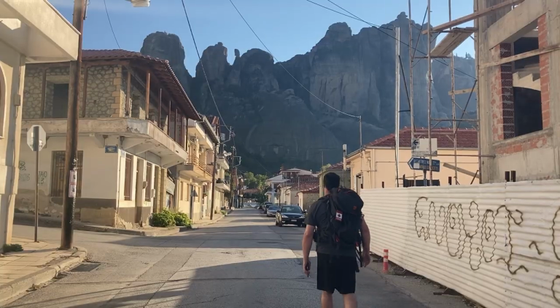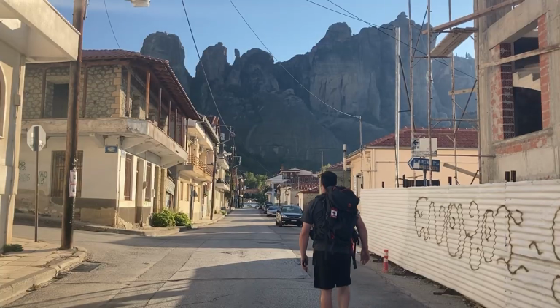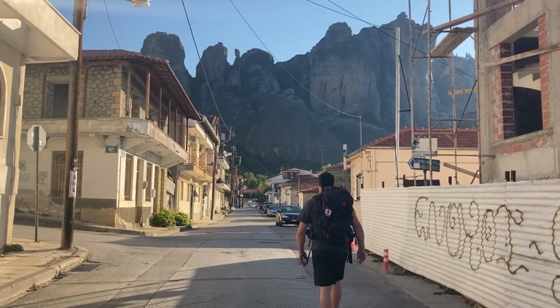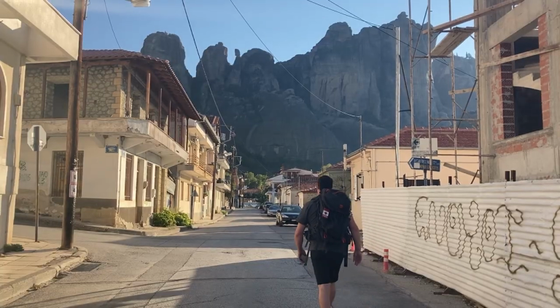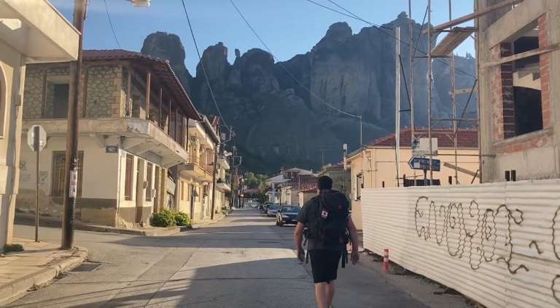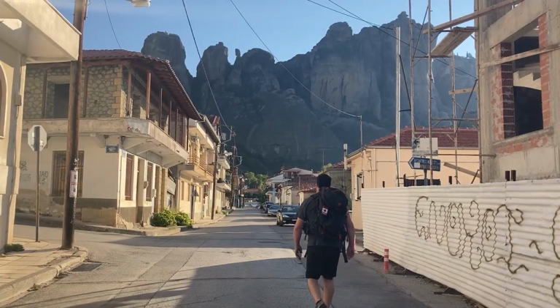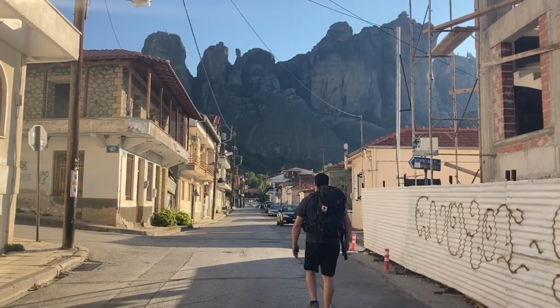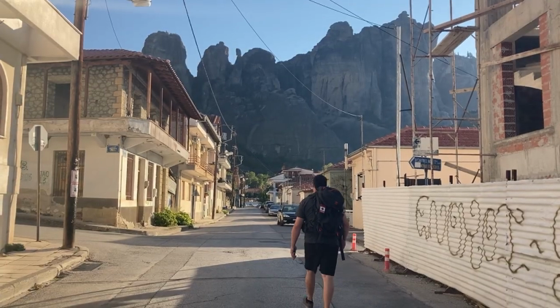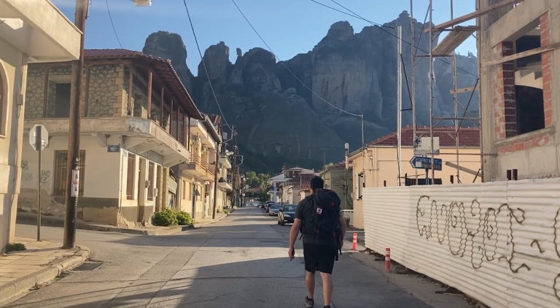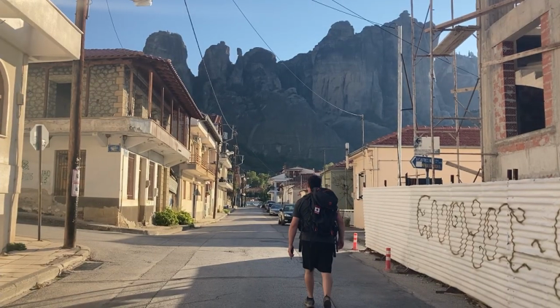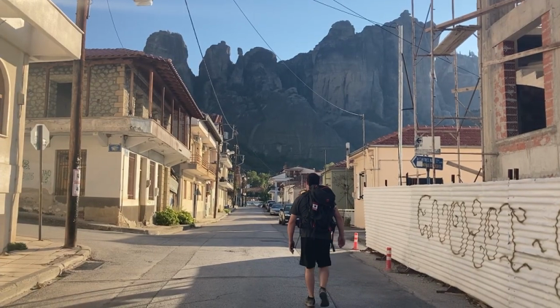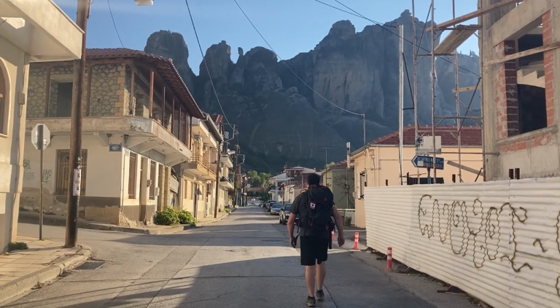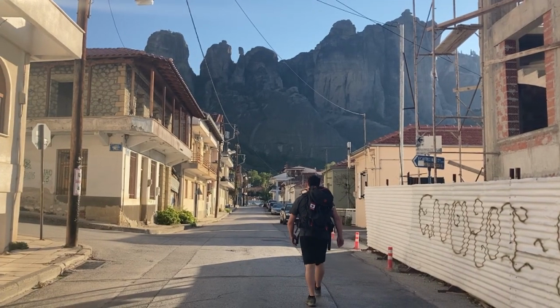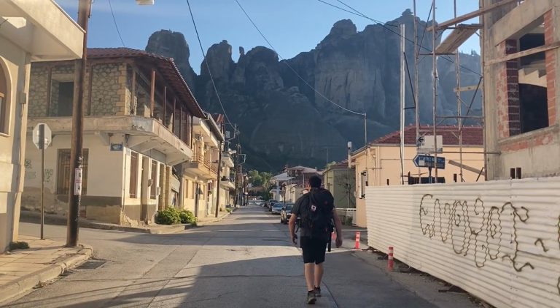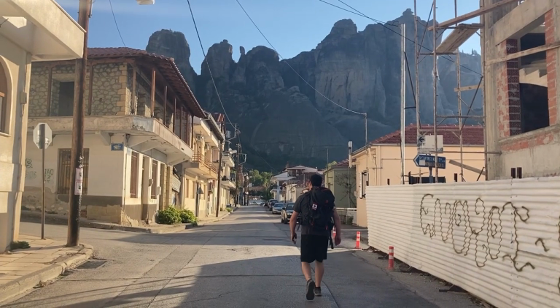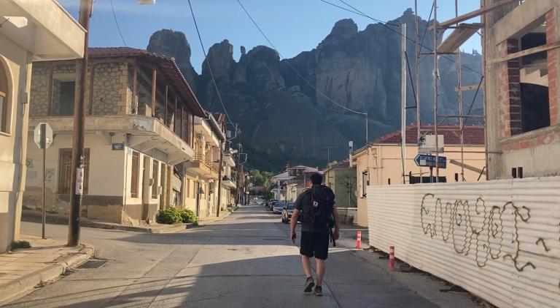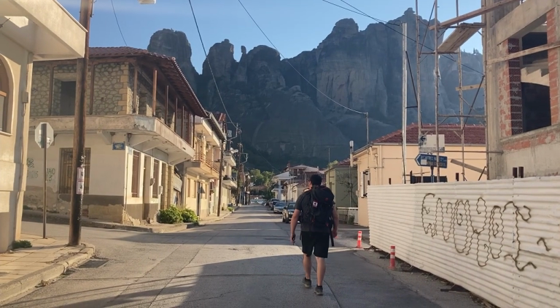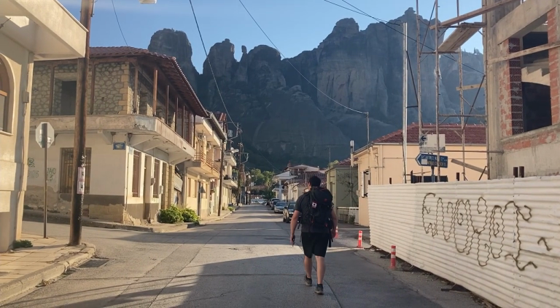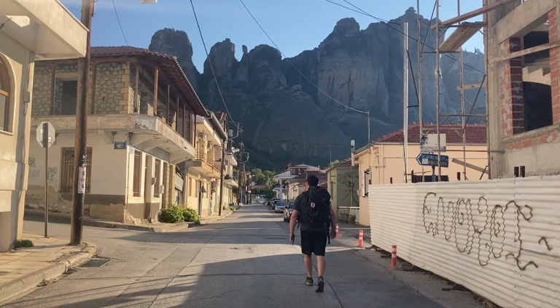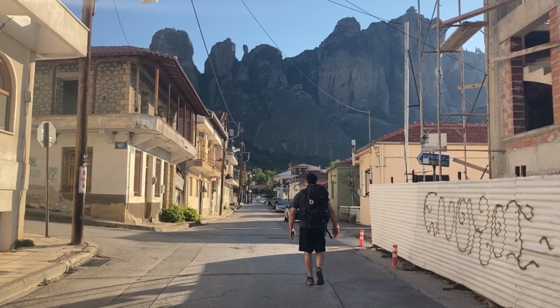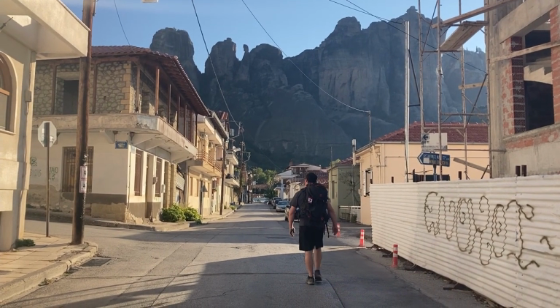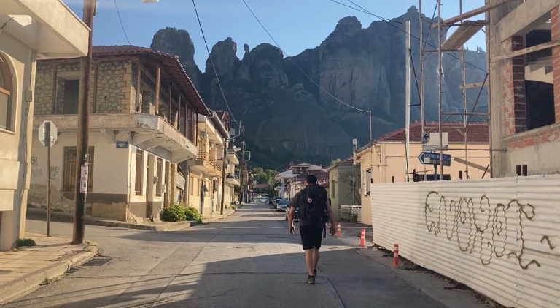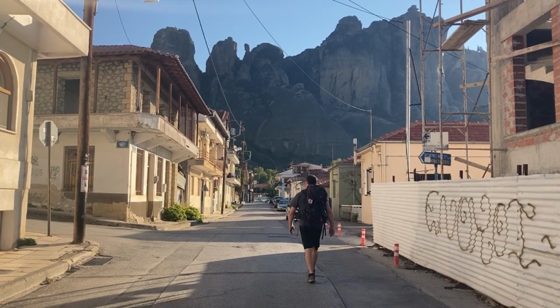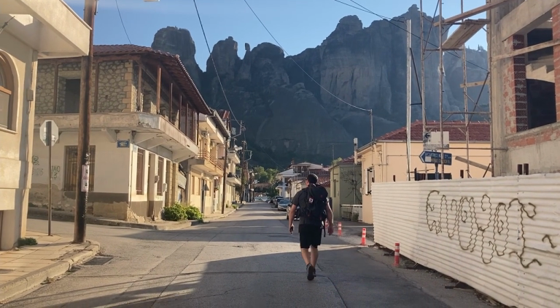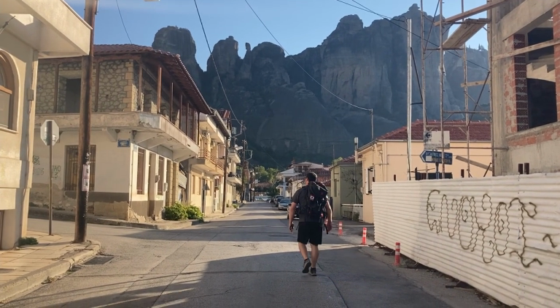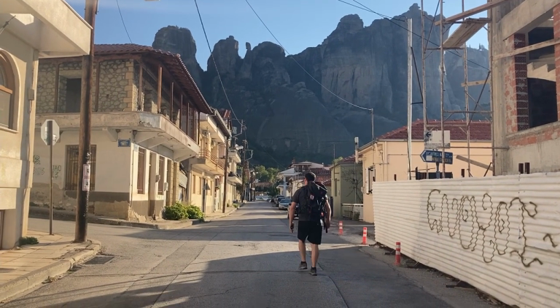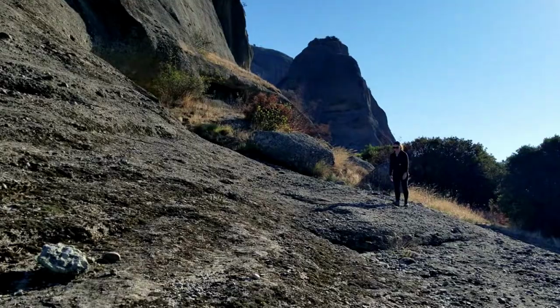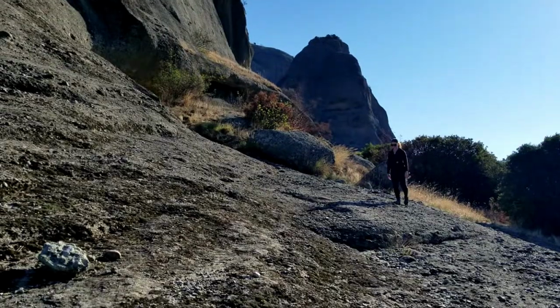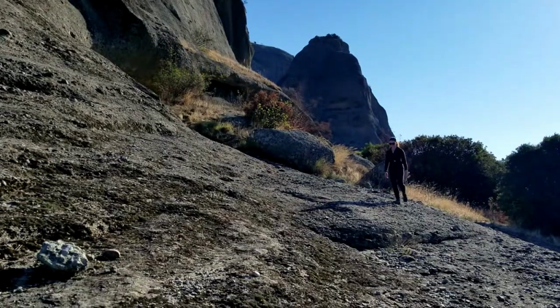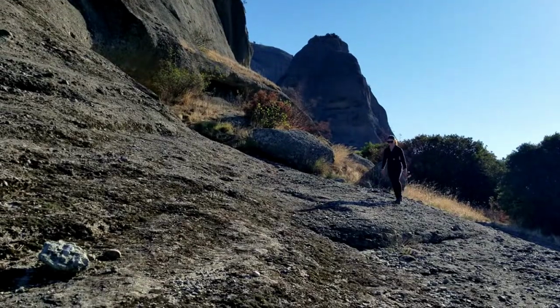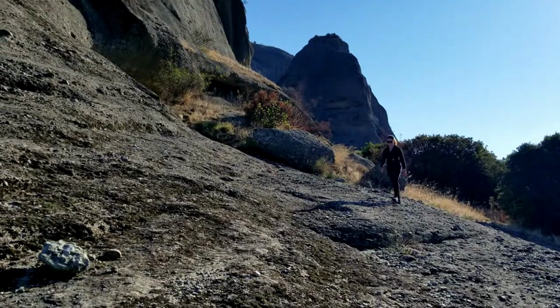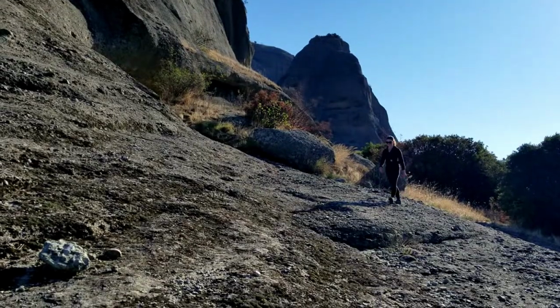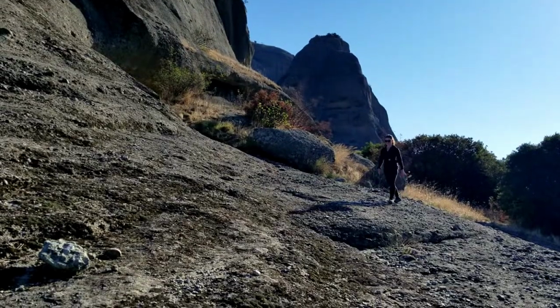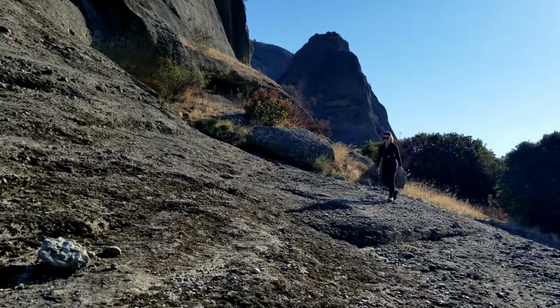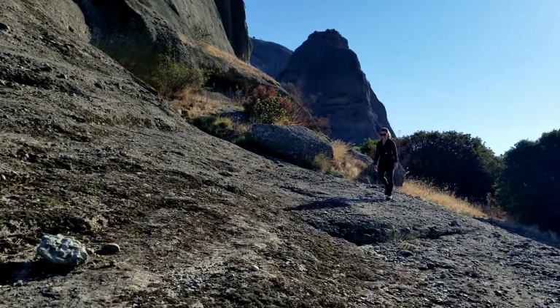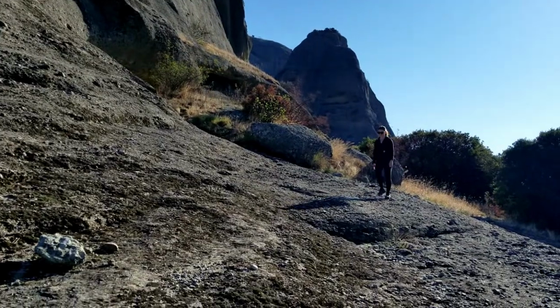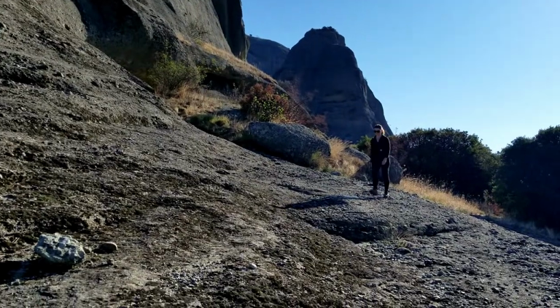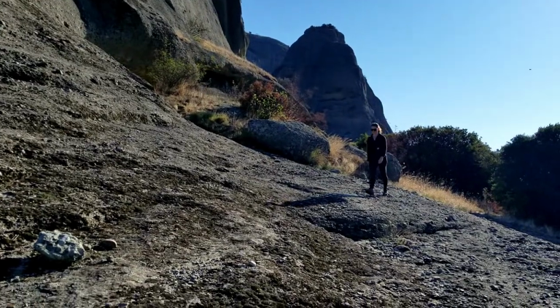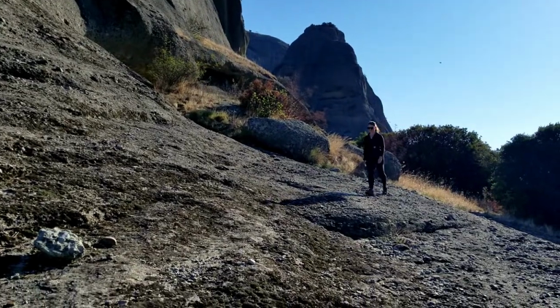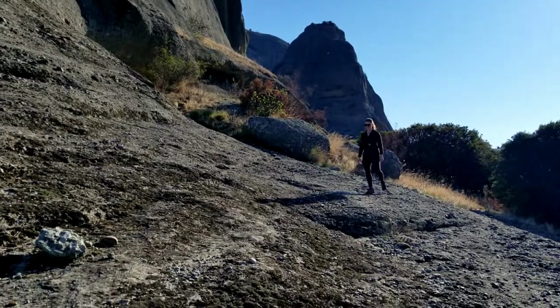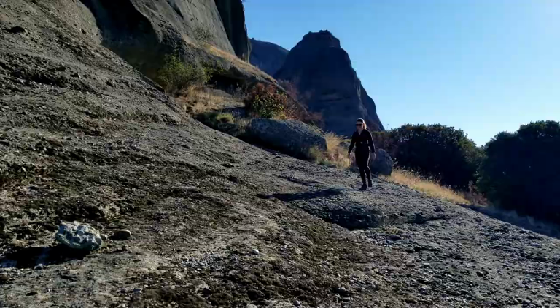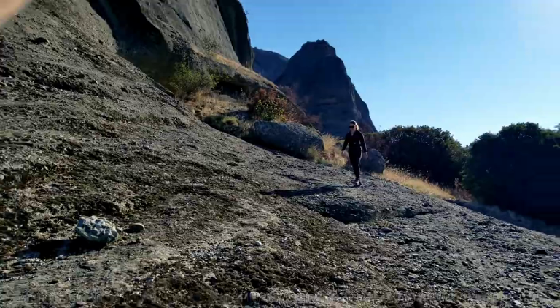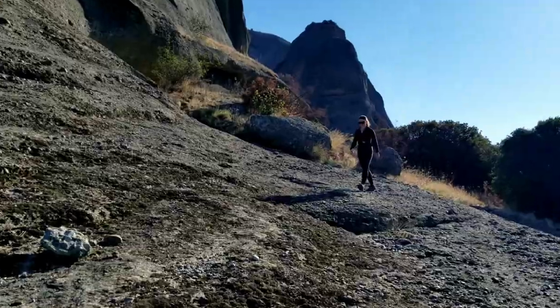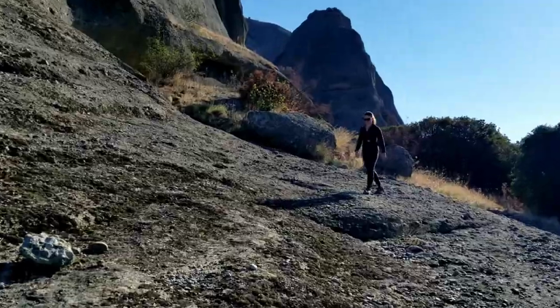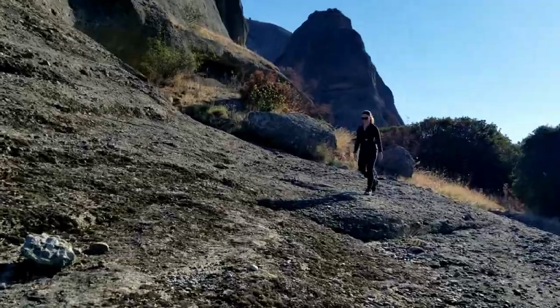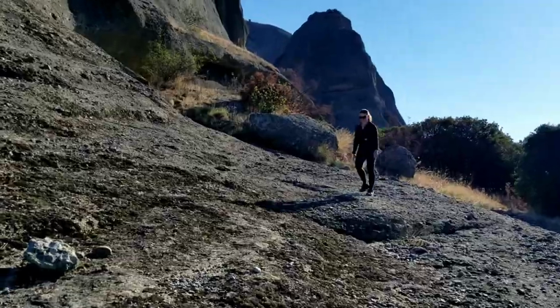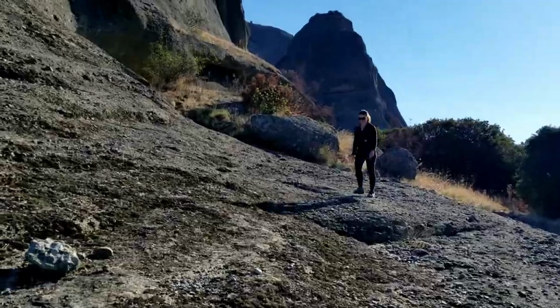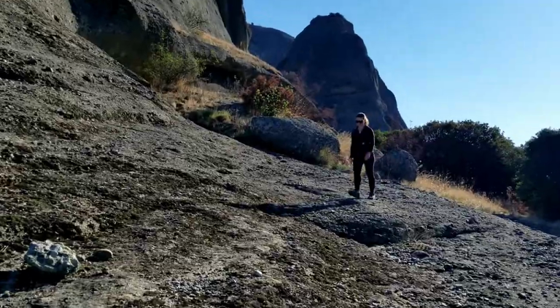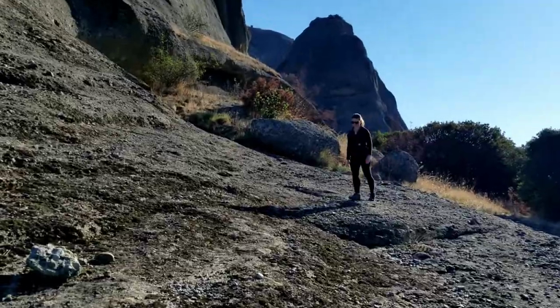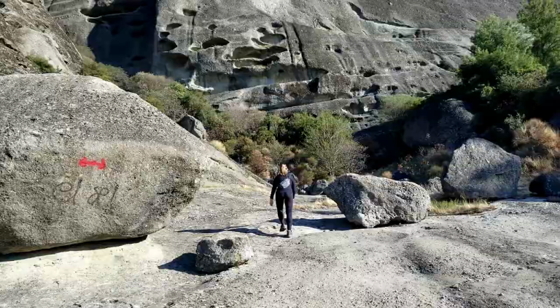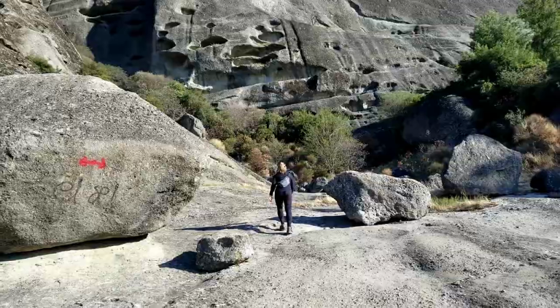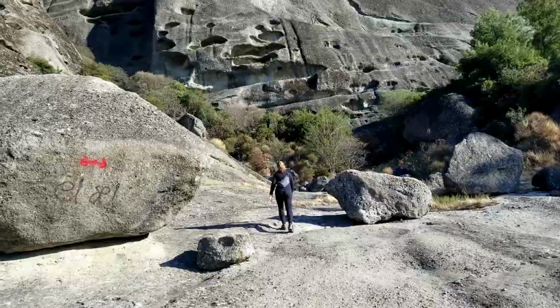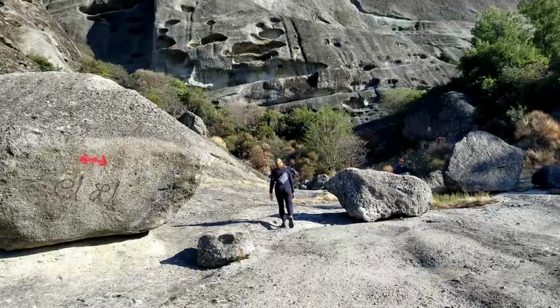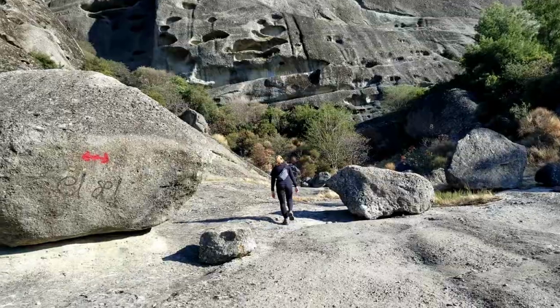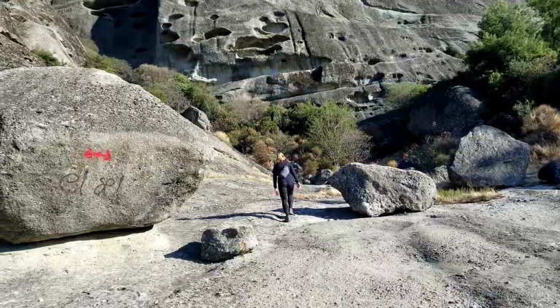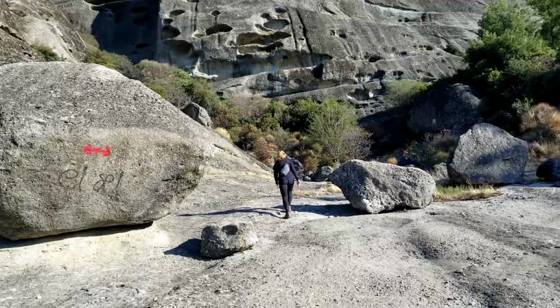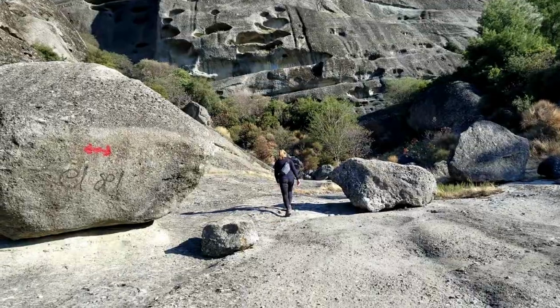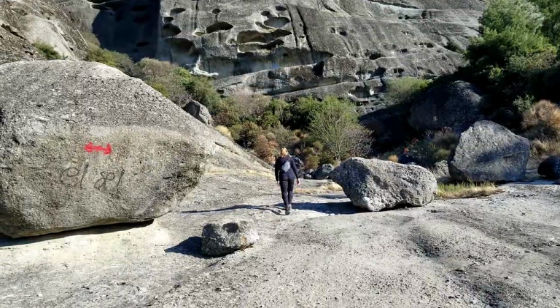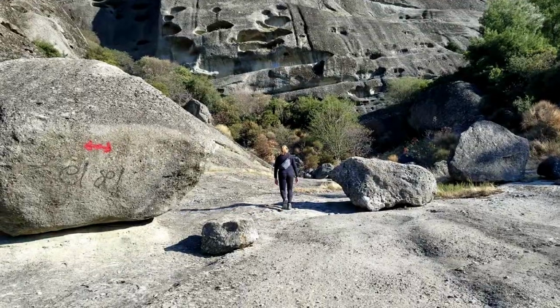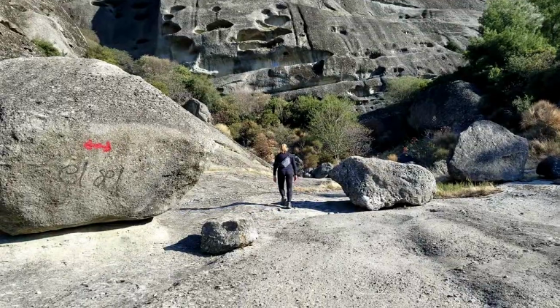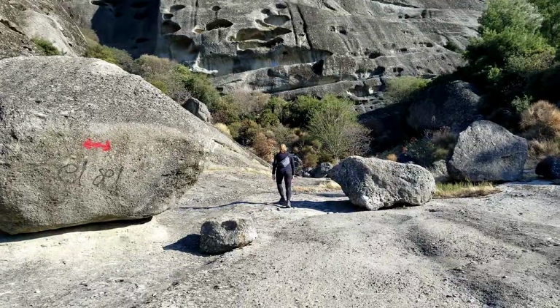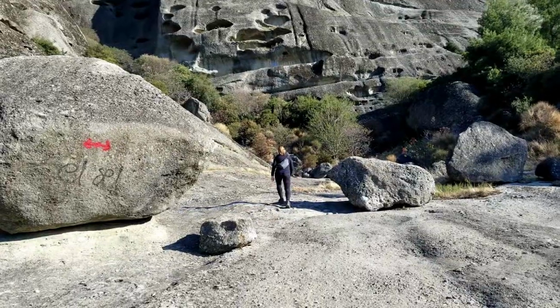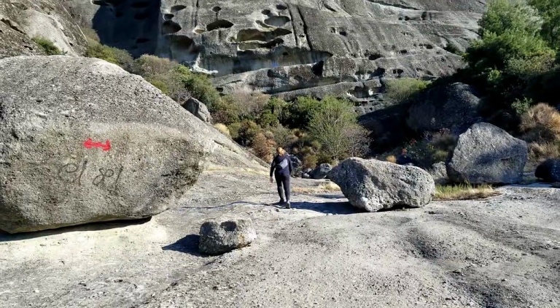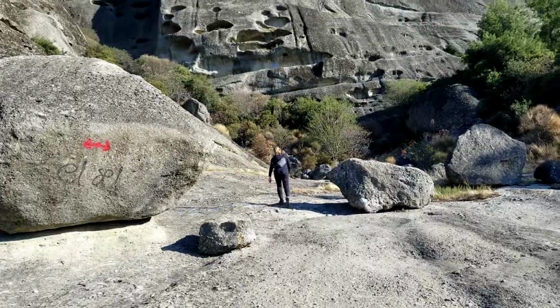This morning, we're exploring some of the other trails up by the rocks to get some different views. The energy from these rocks is an unbelievable experience.